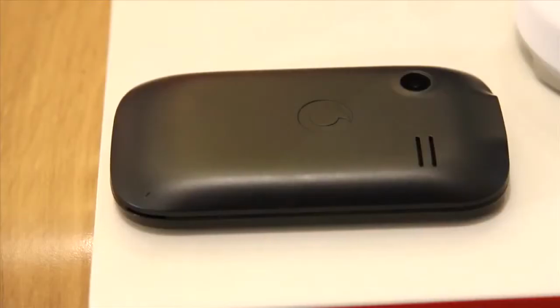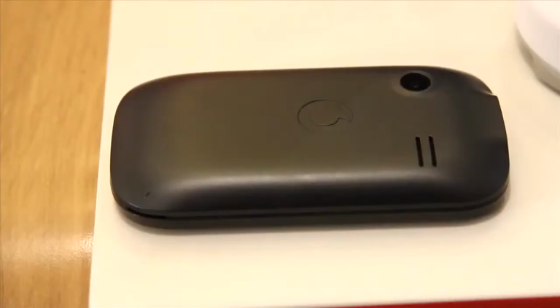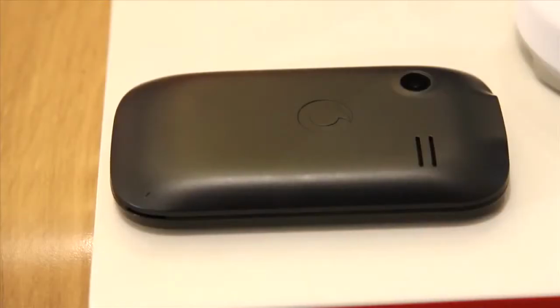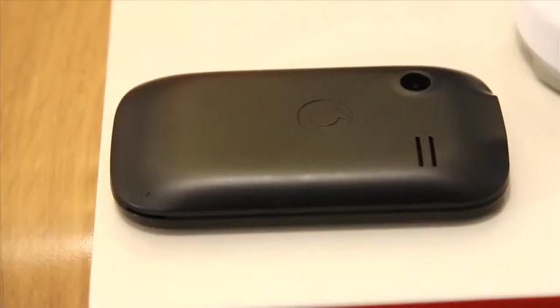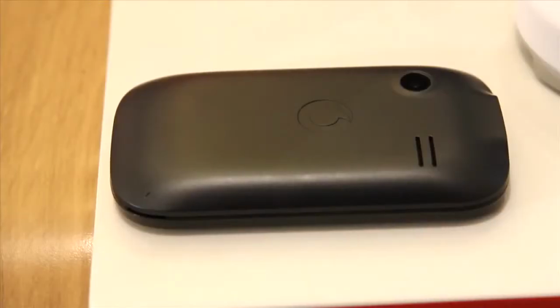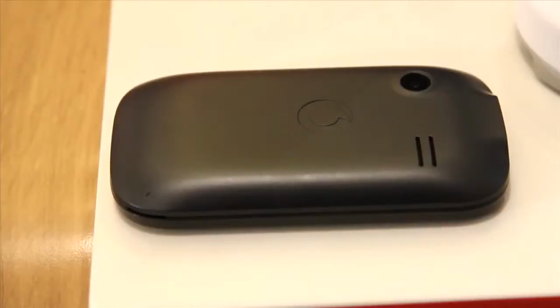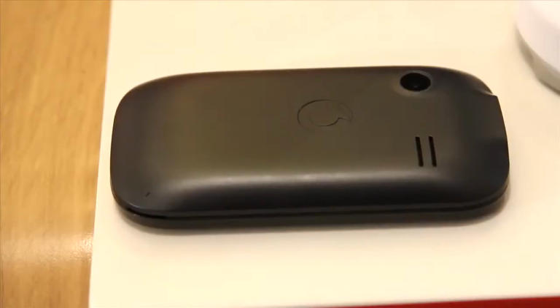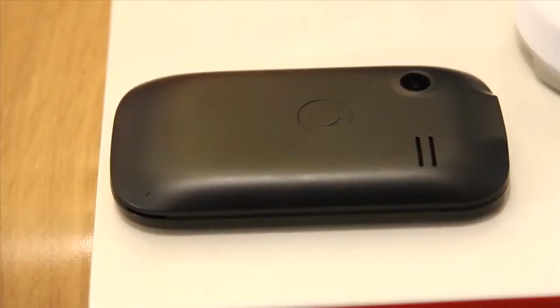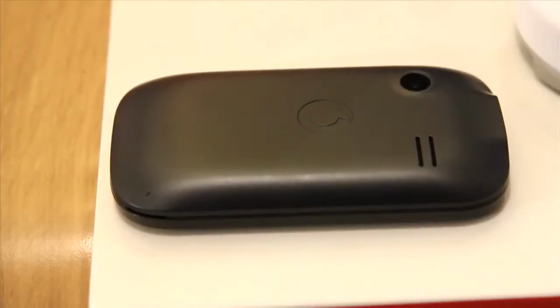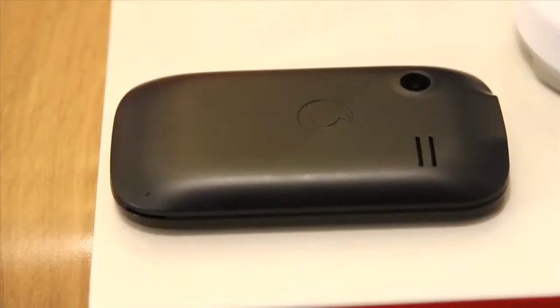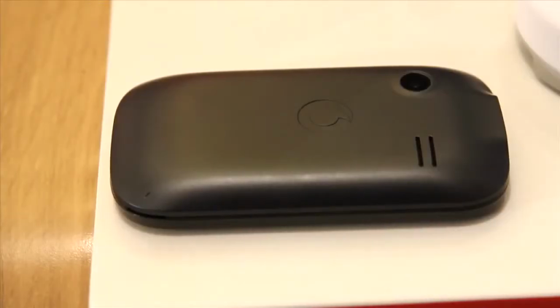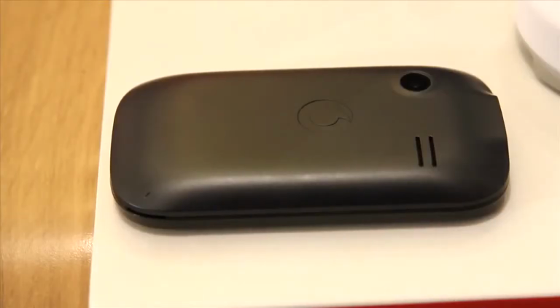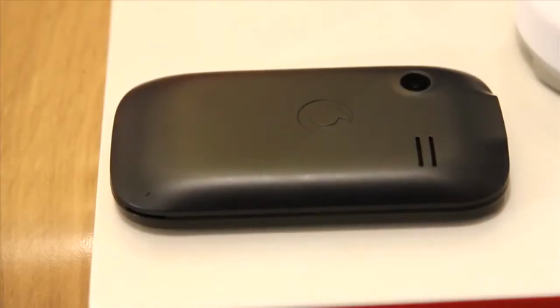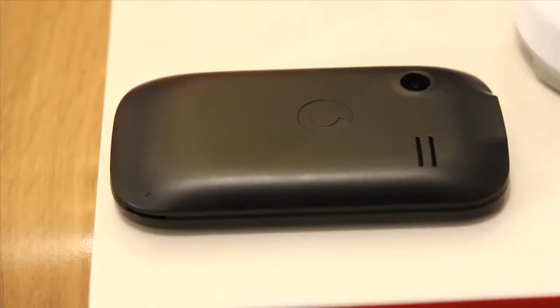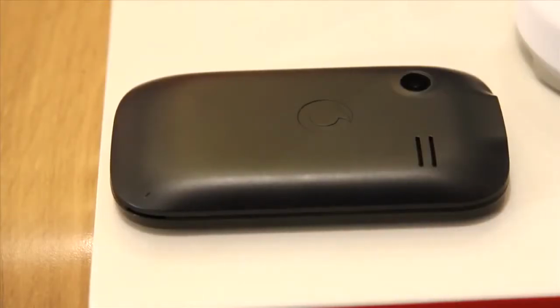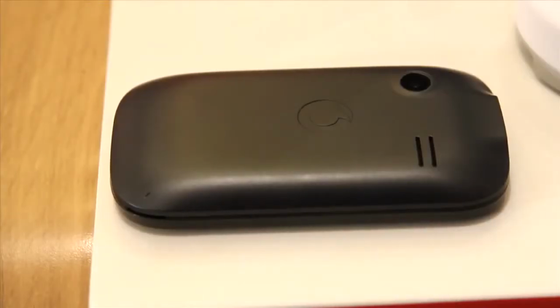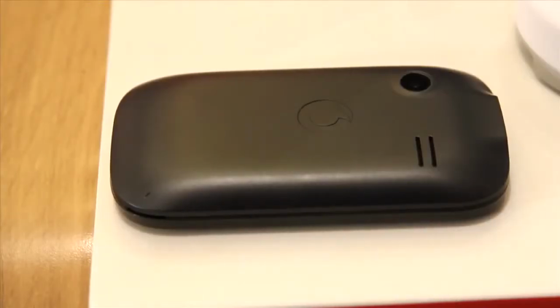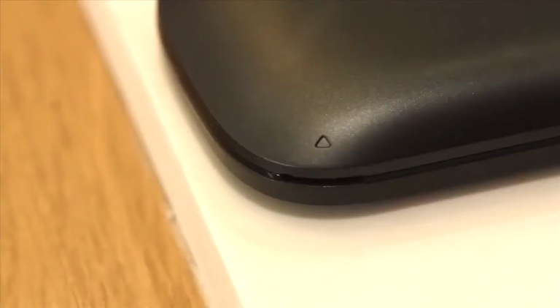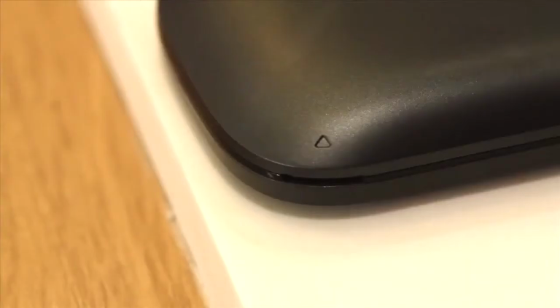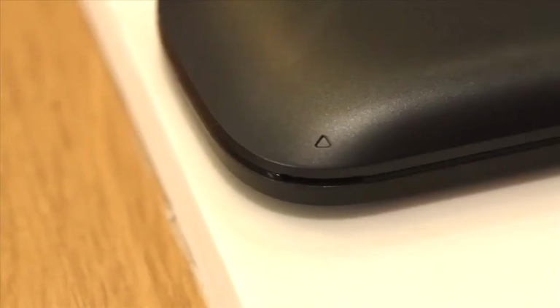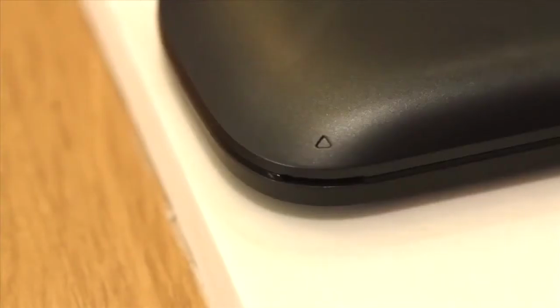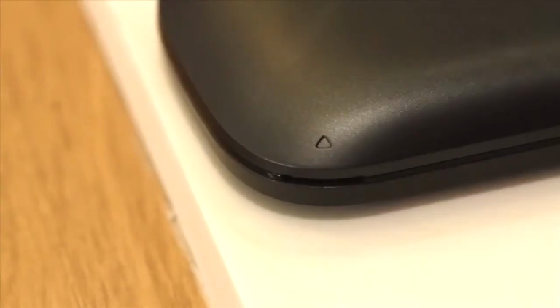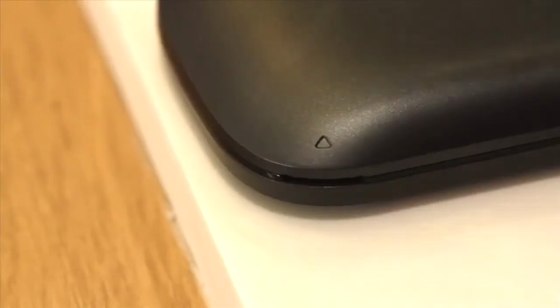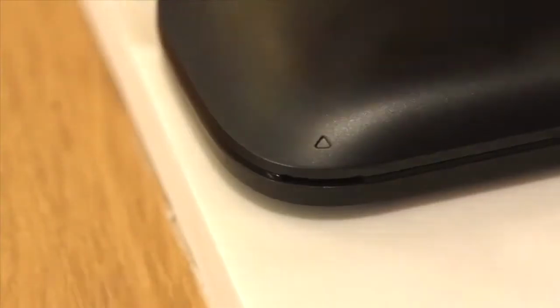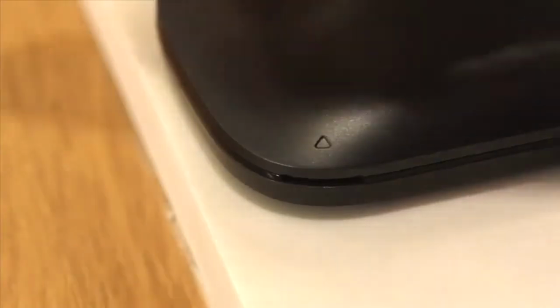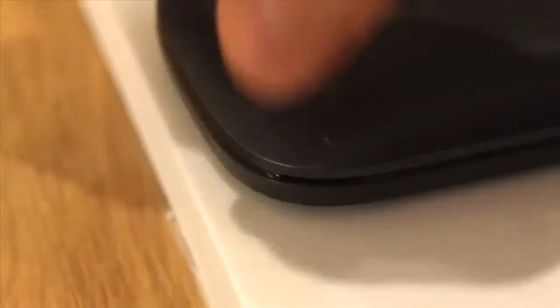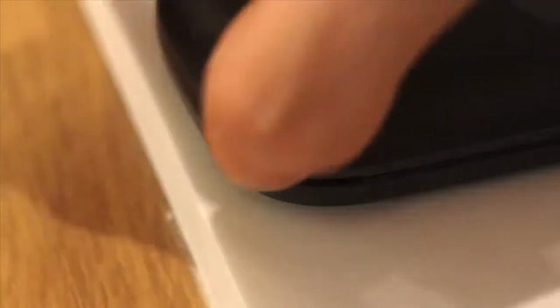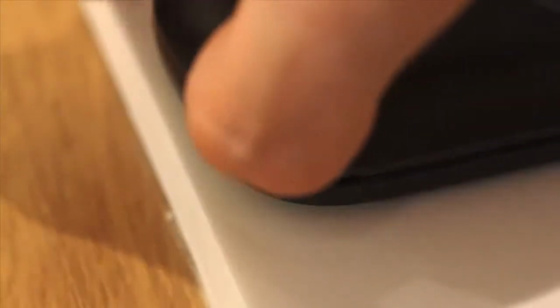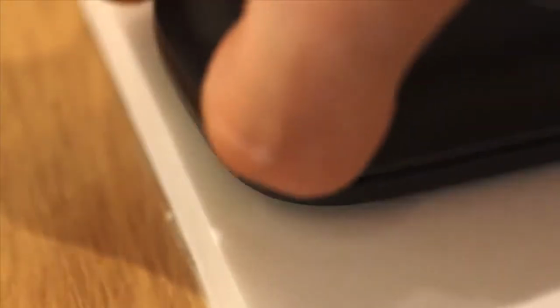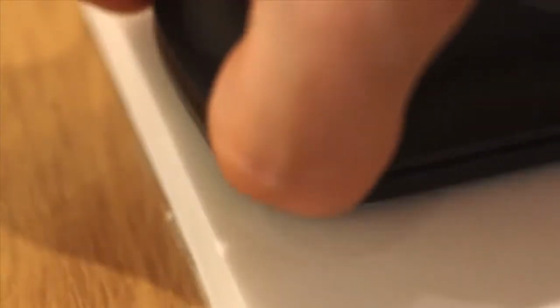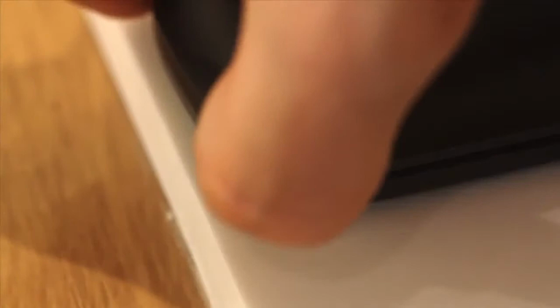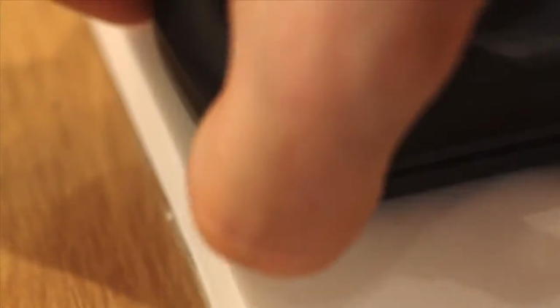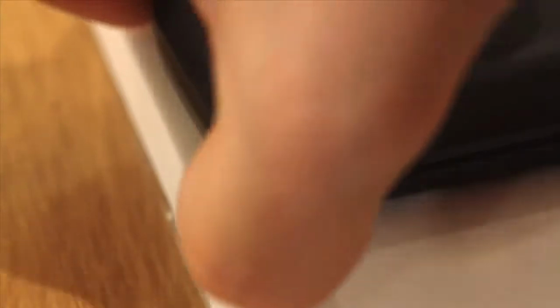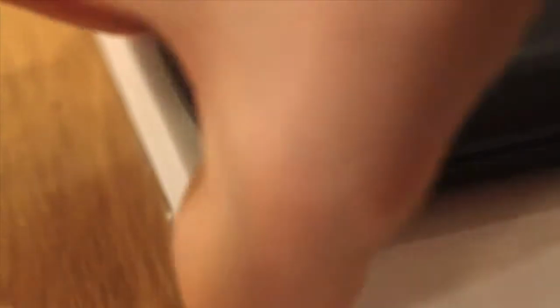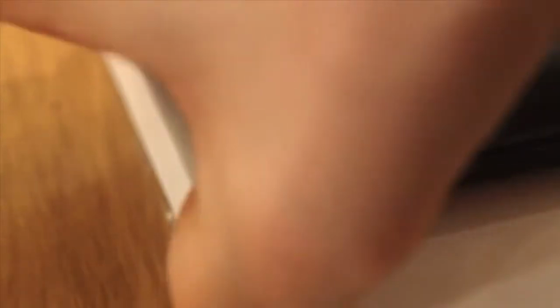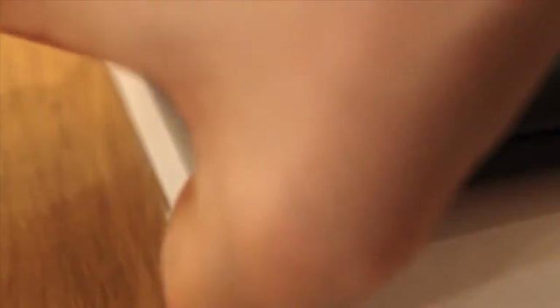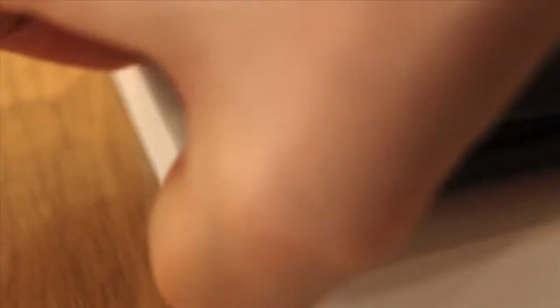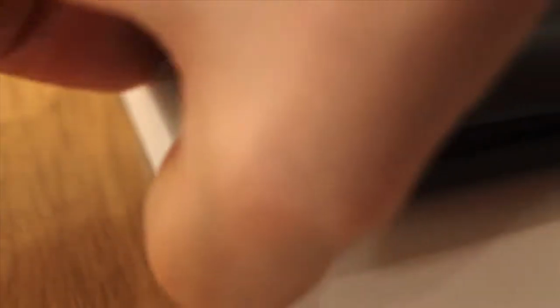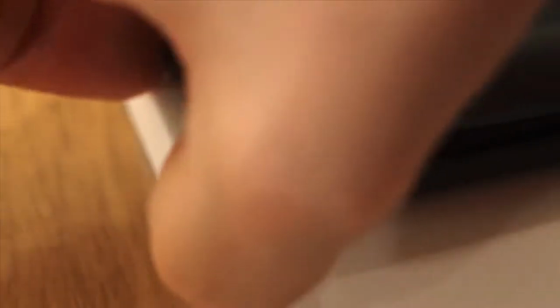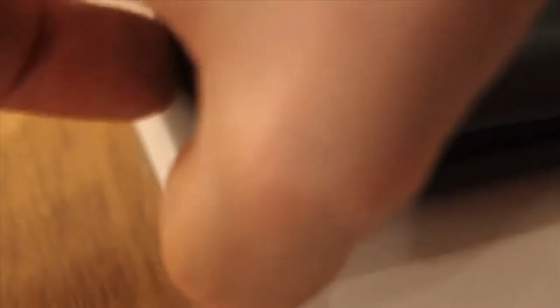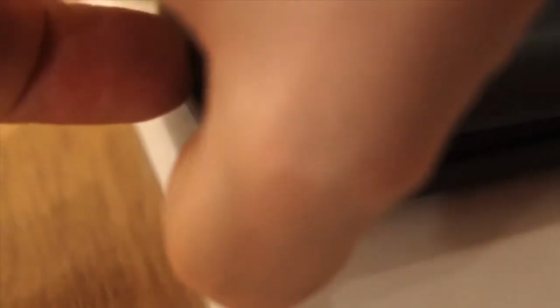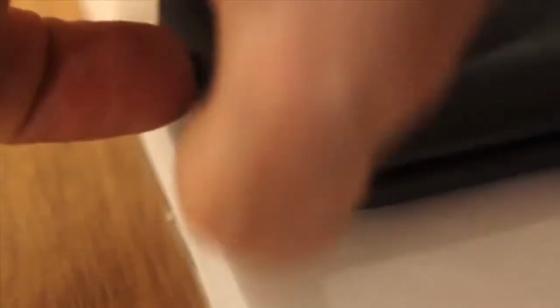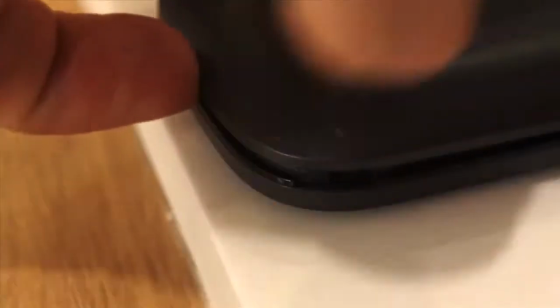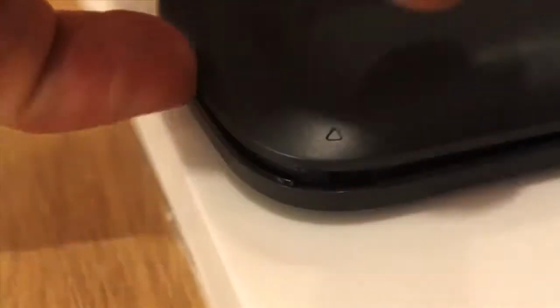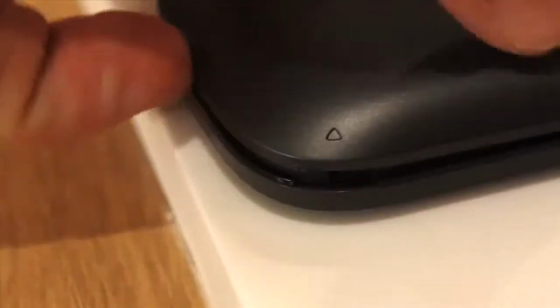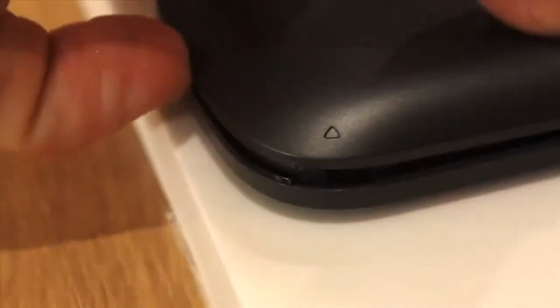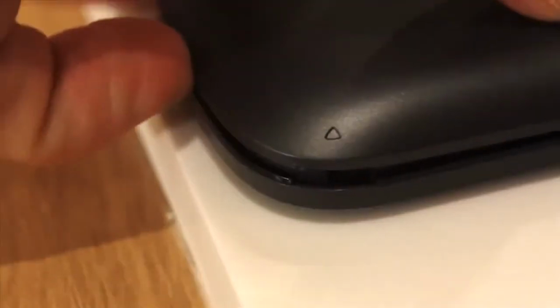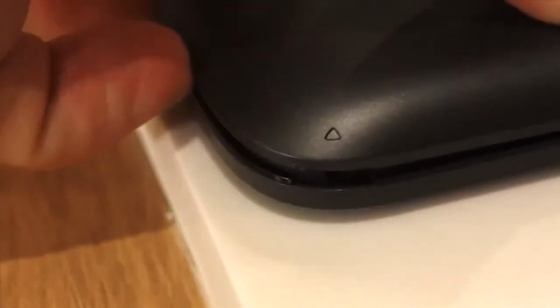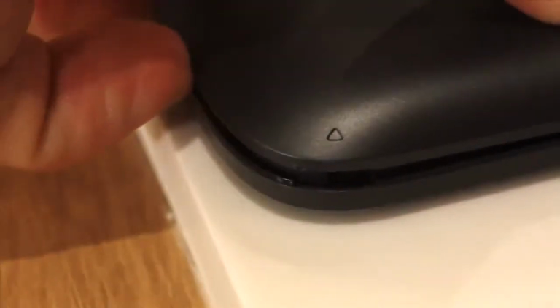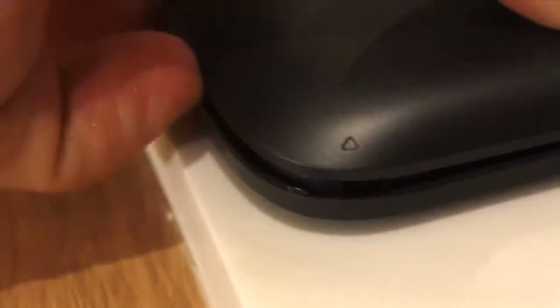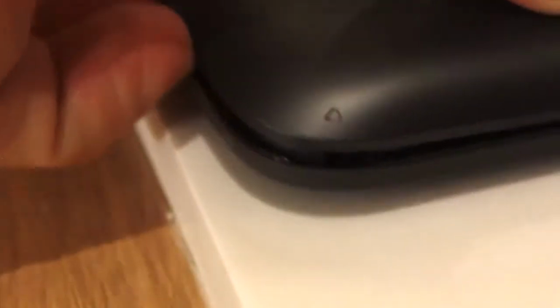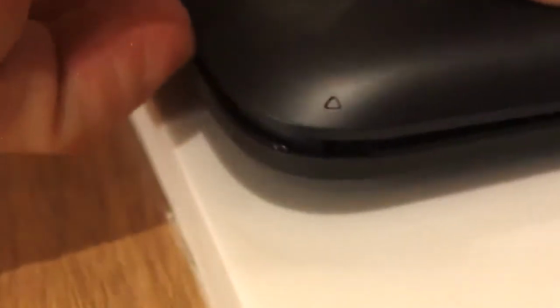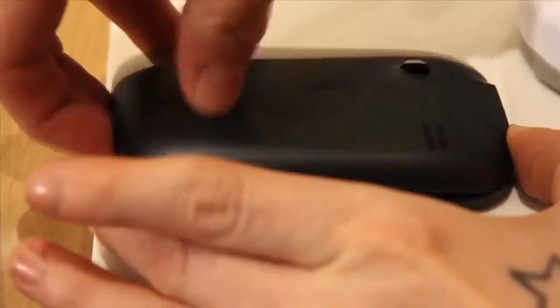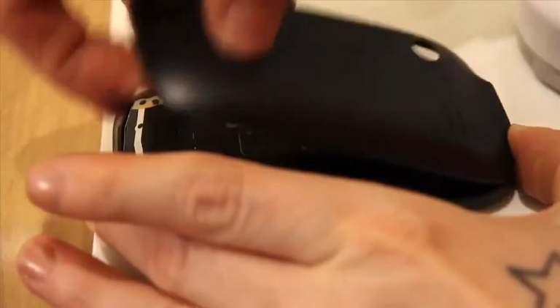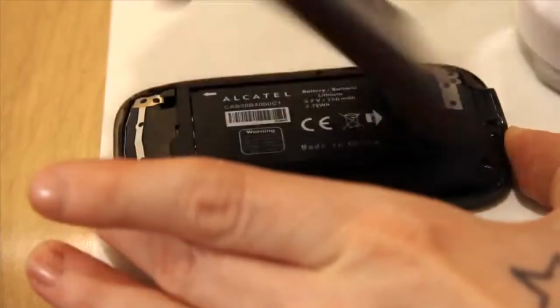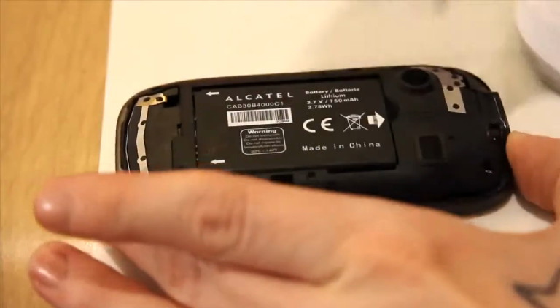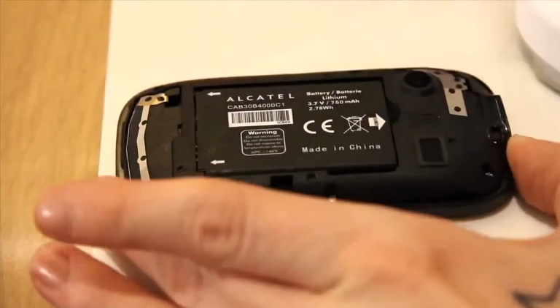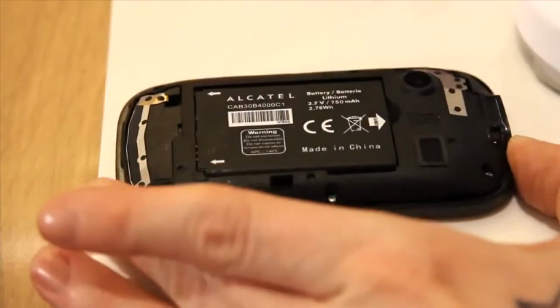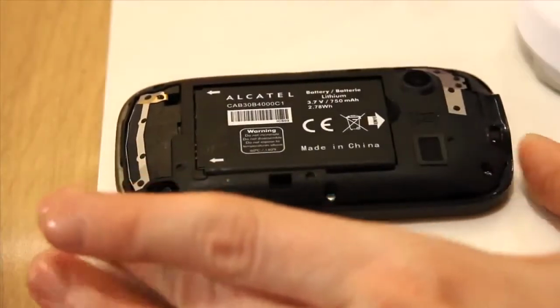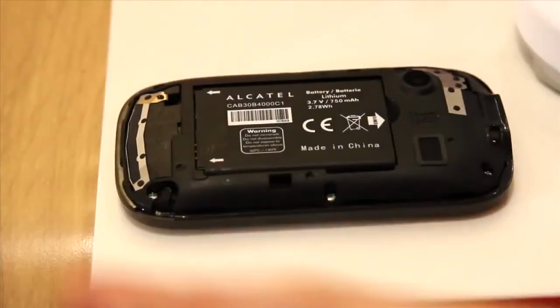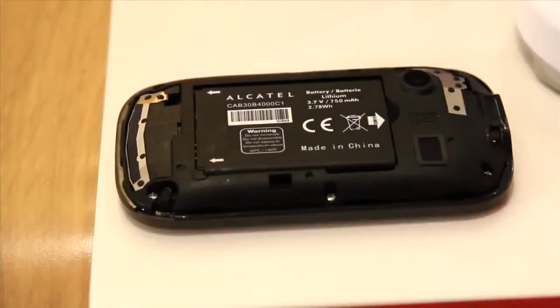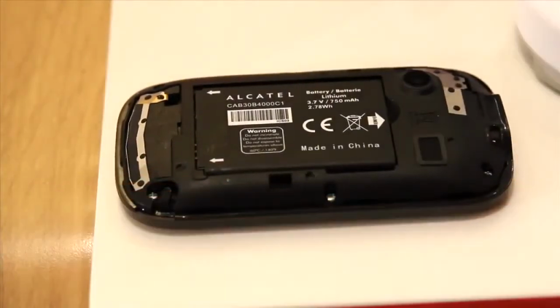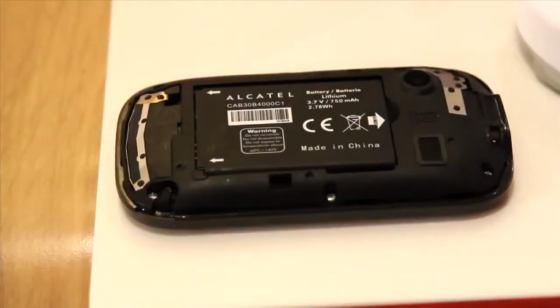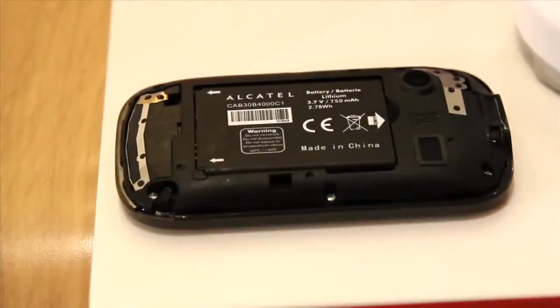Turn your phone over and in the bottom right you'll see a little arrow. Now, using your fingernail, pull the back cover off like this.